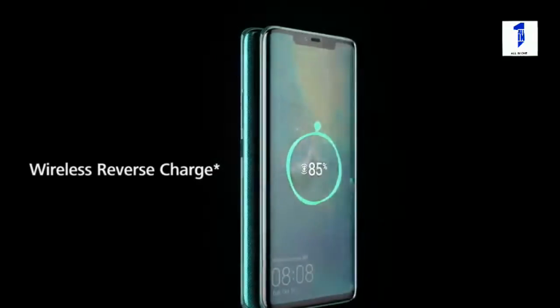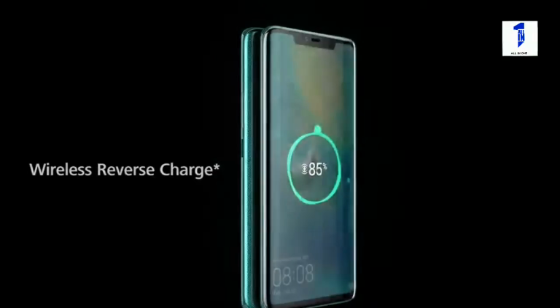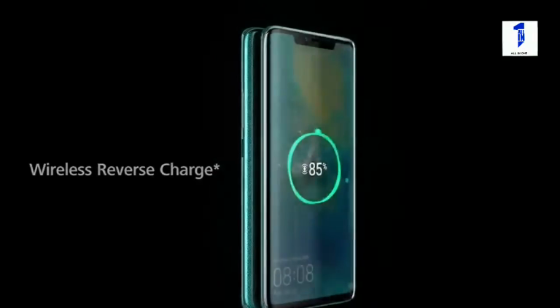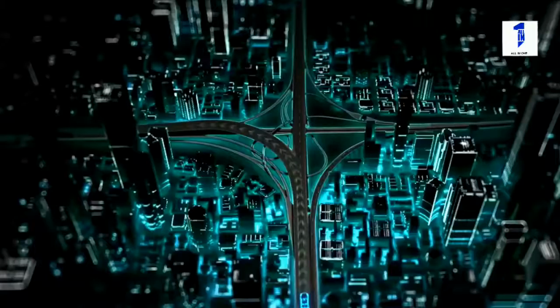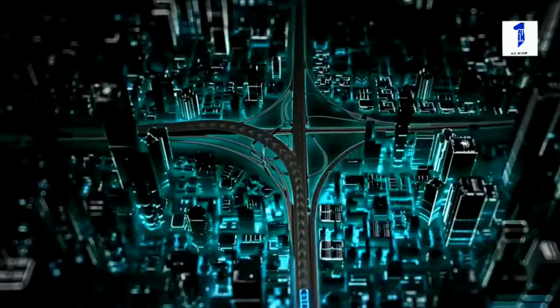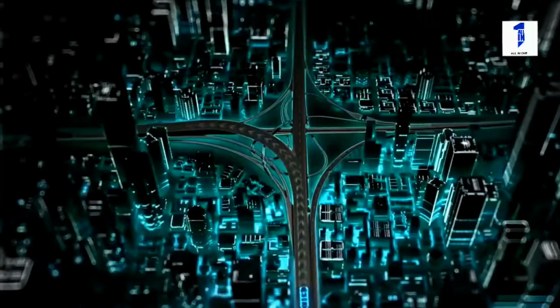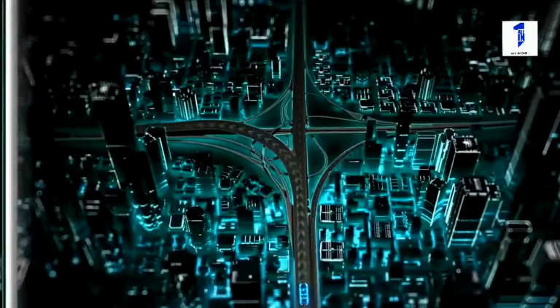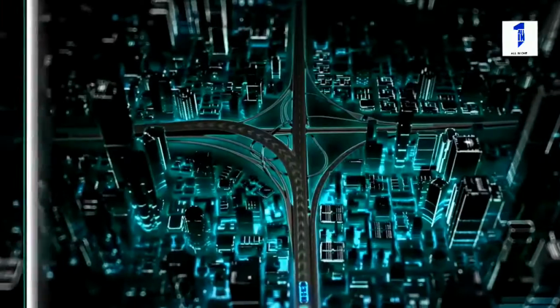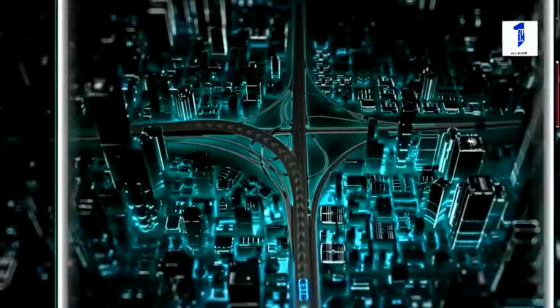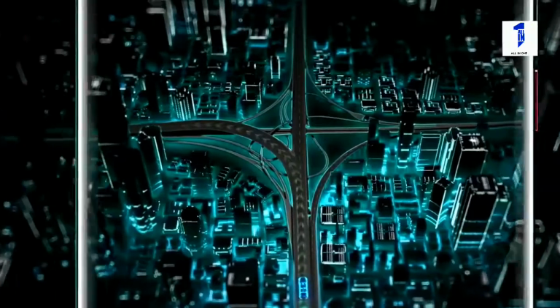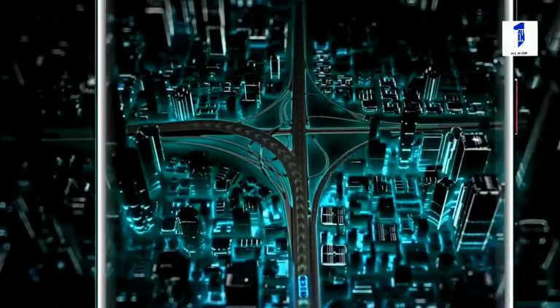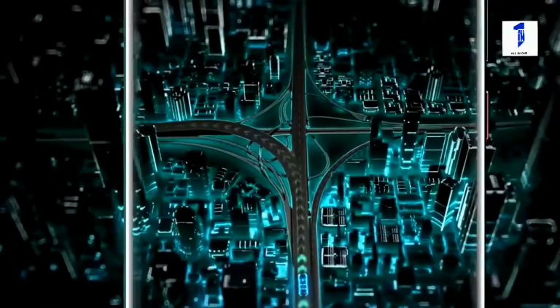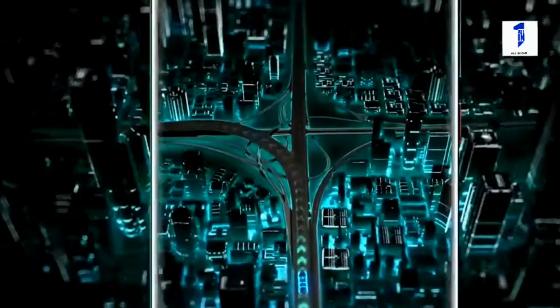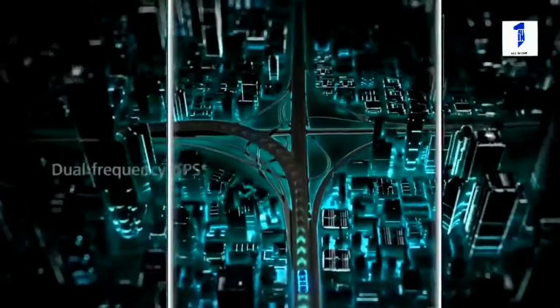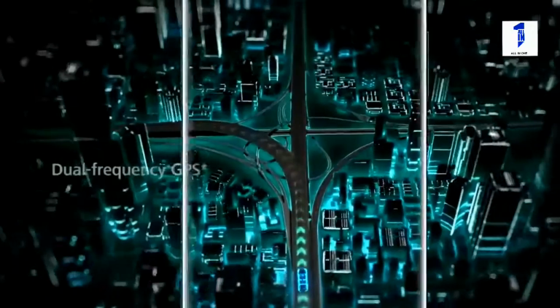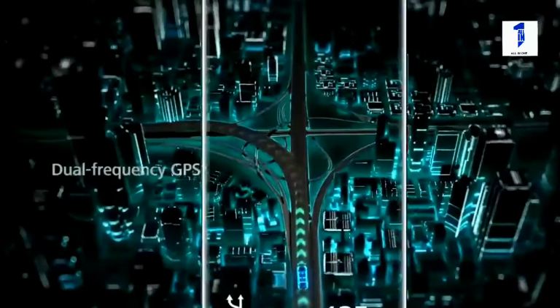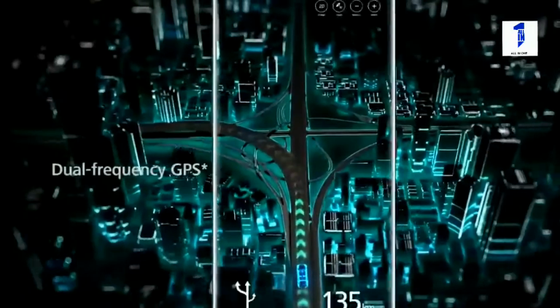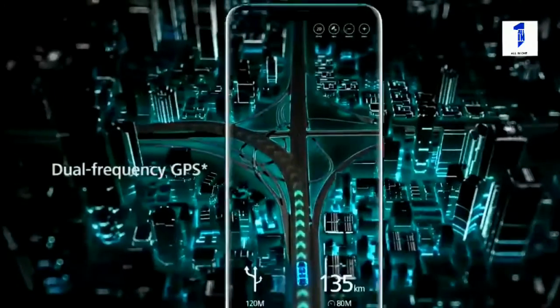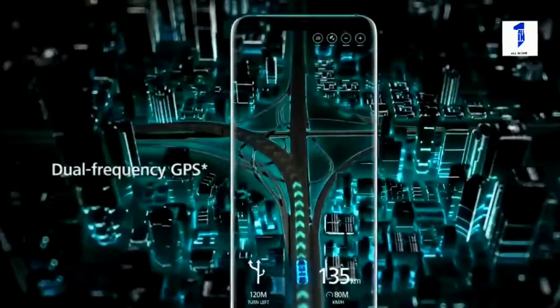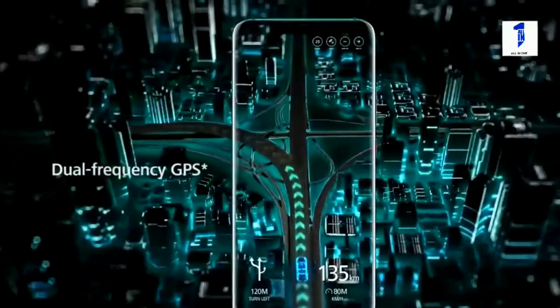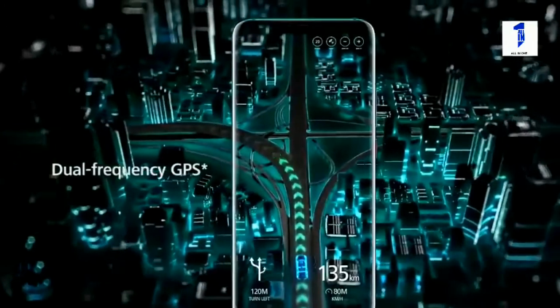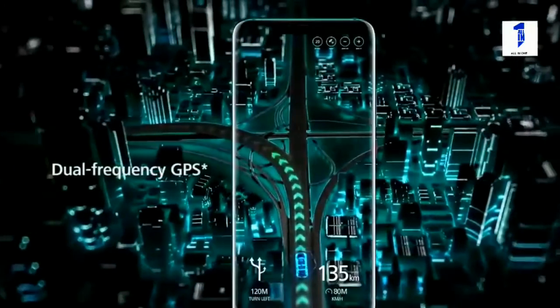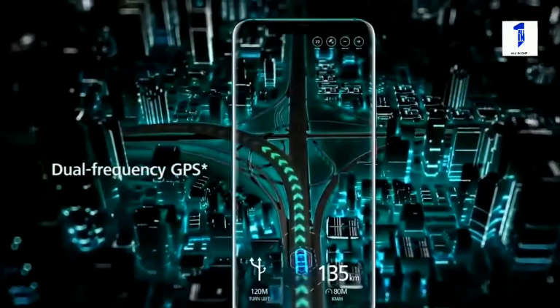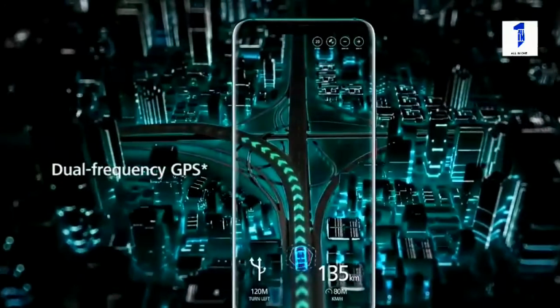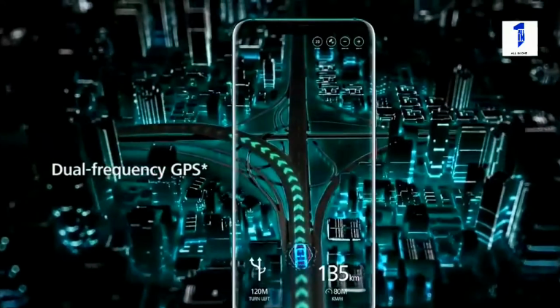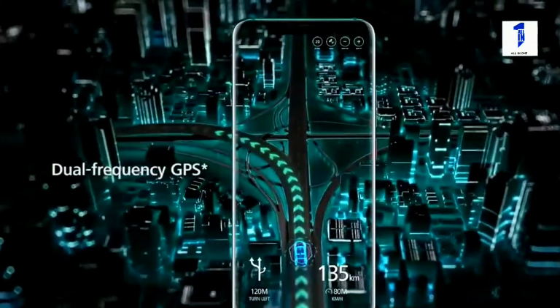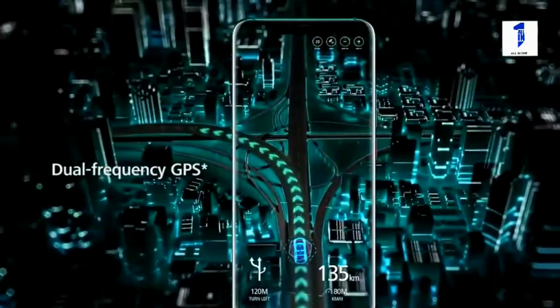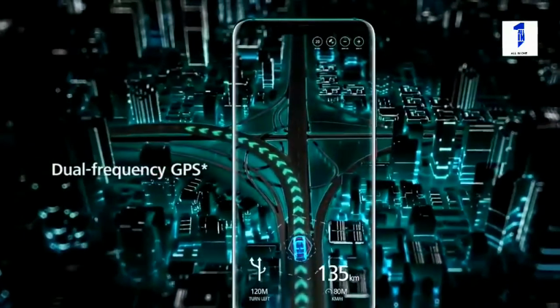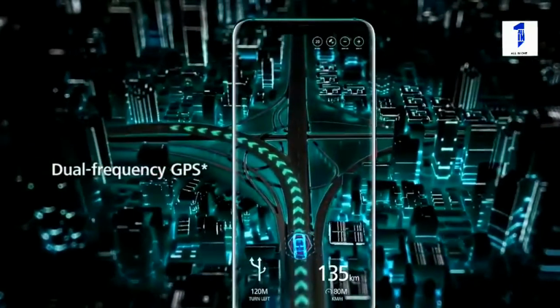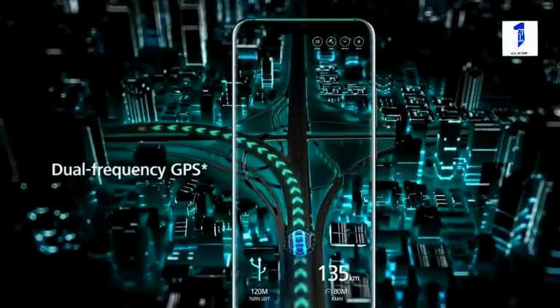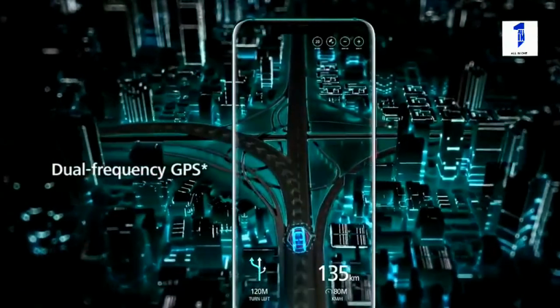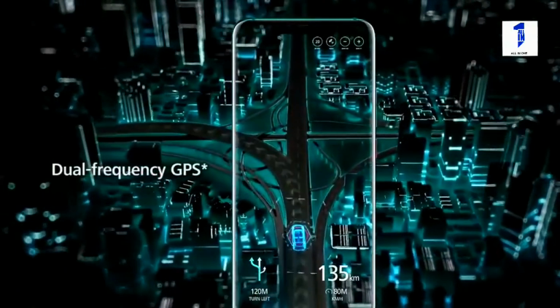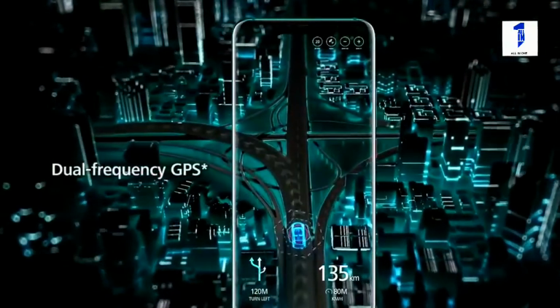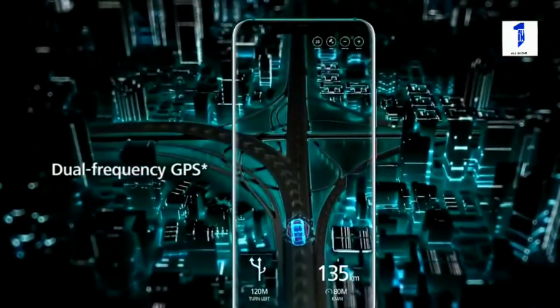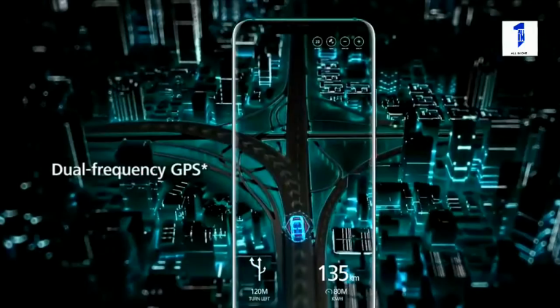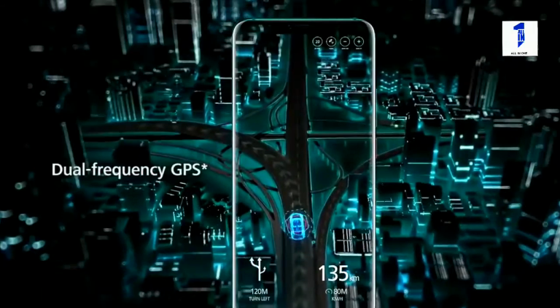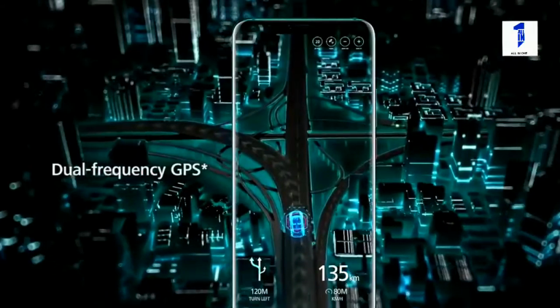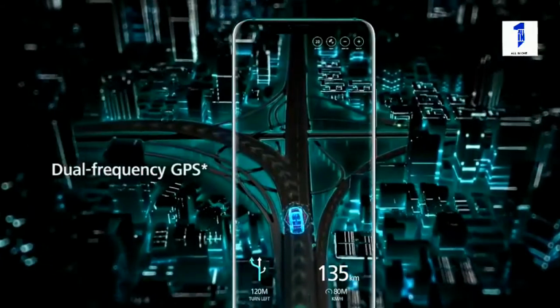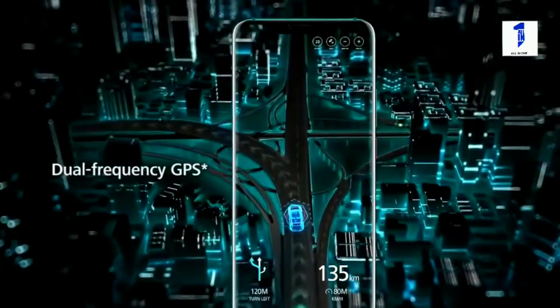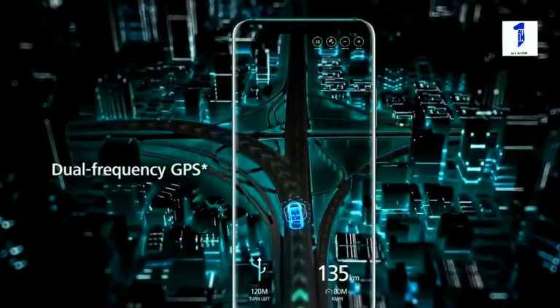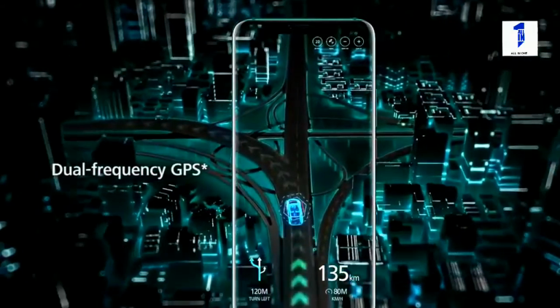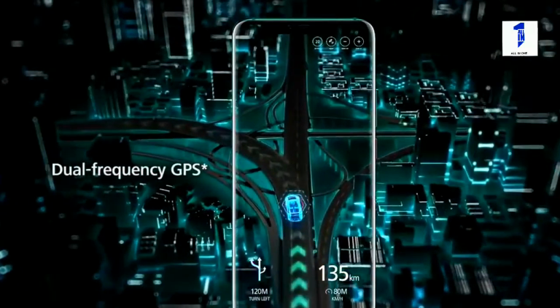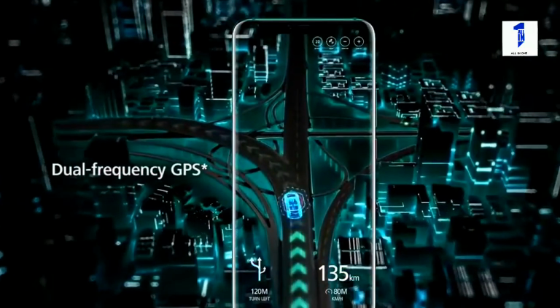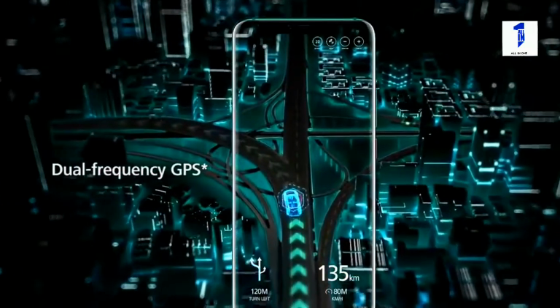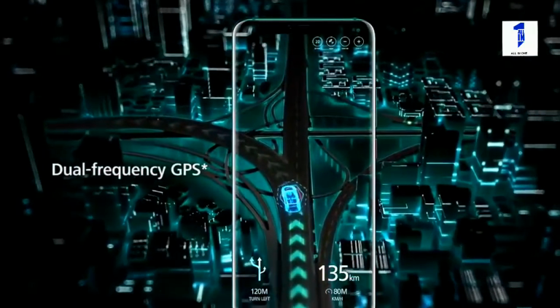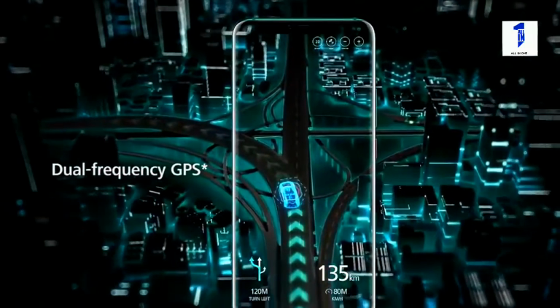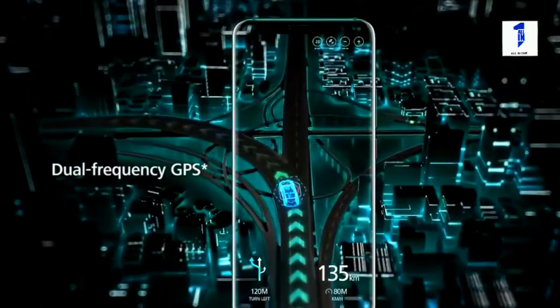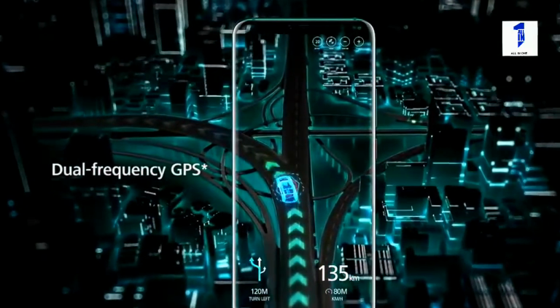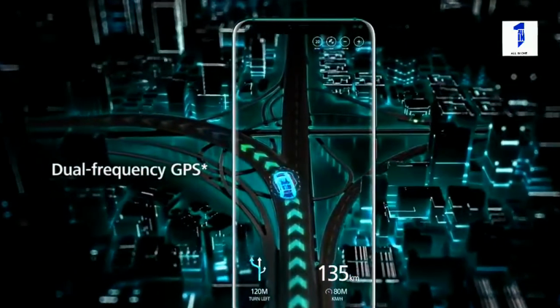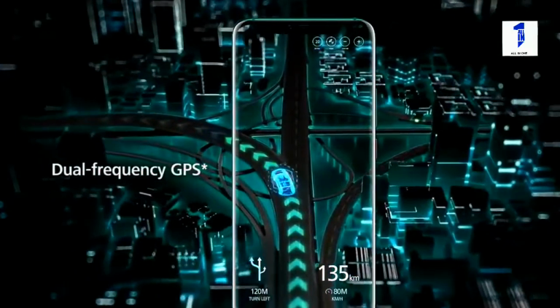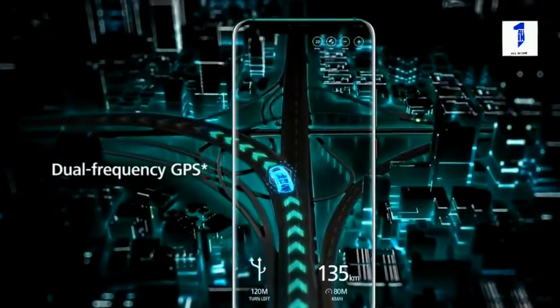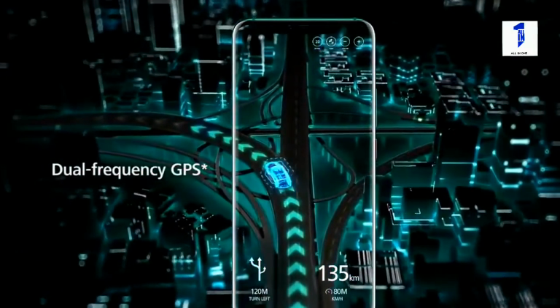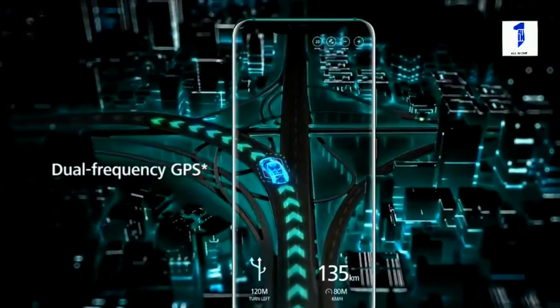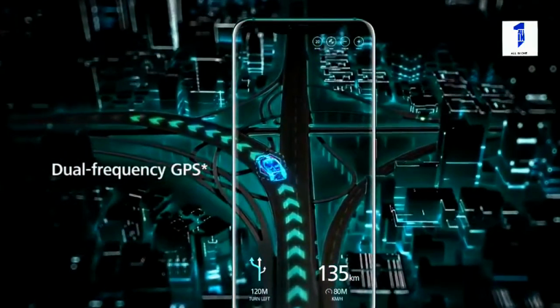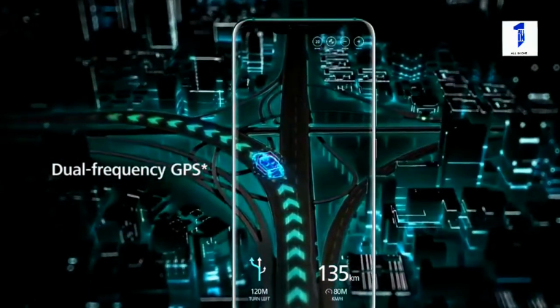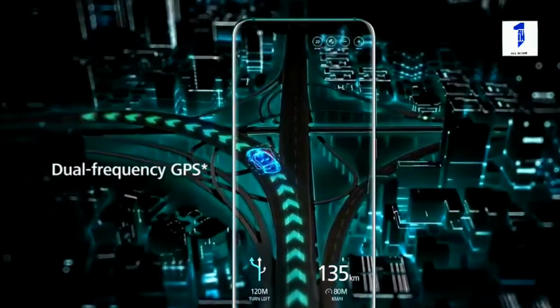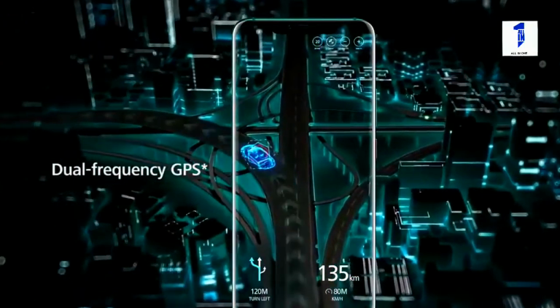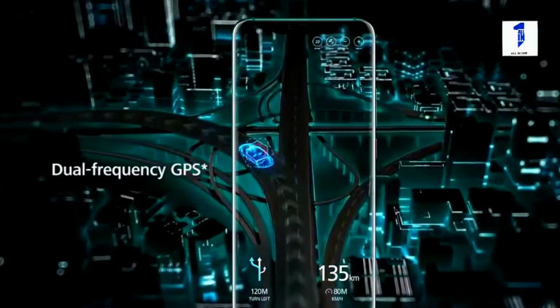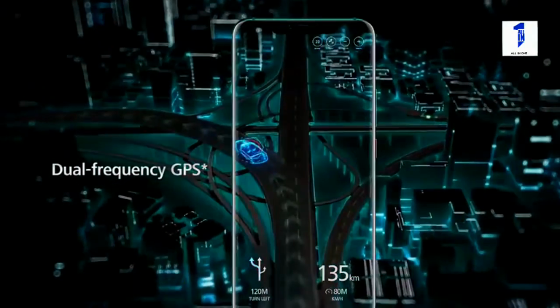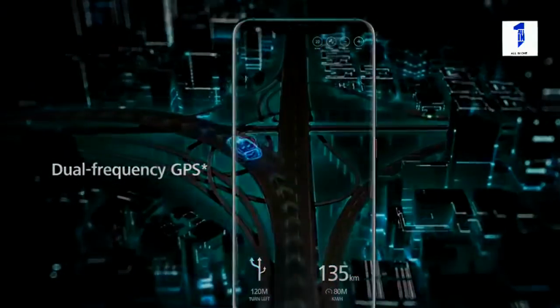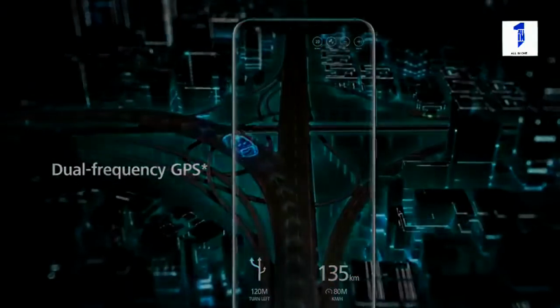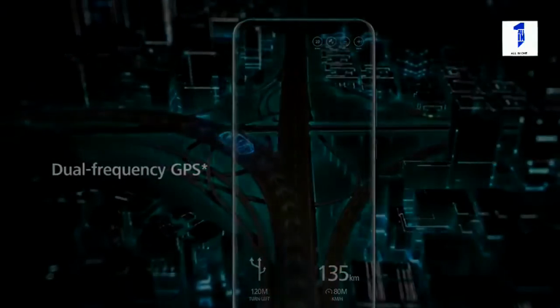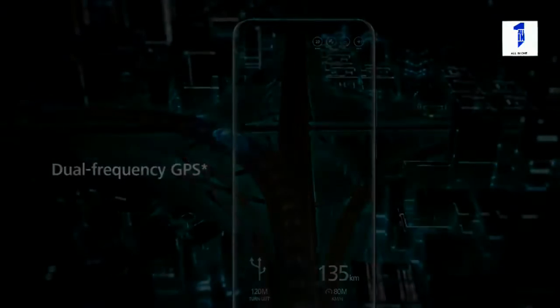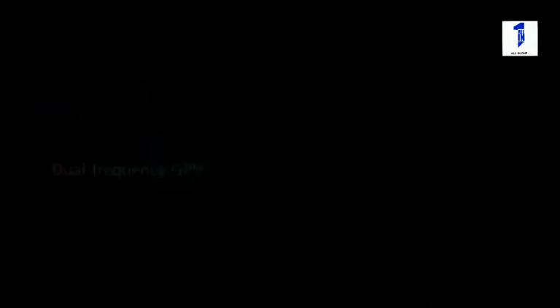The dual-frequency GPS is now so accurate that it can even guide you to the exact lane you should be in.